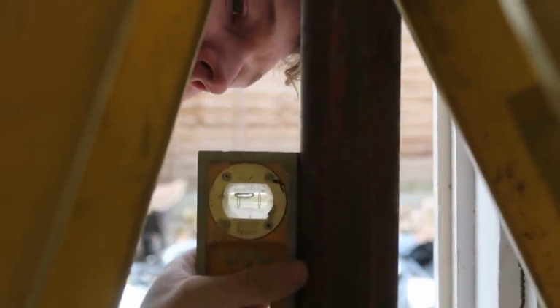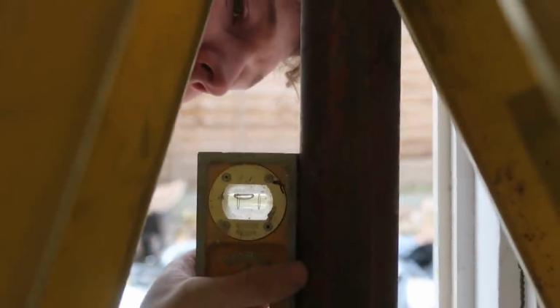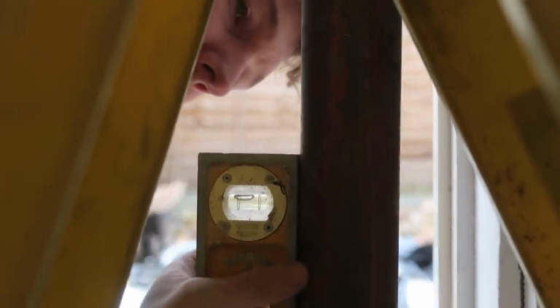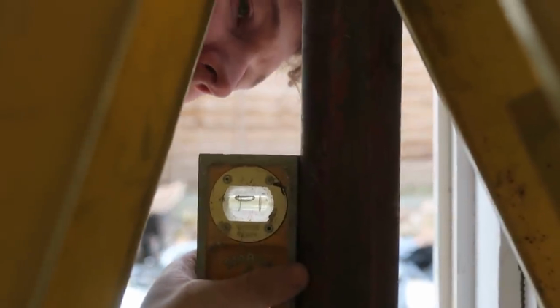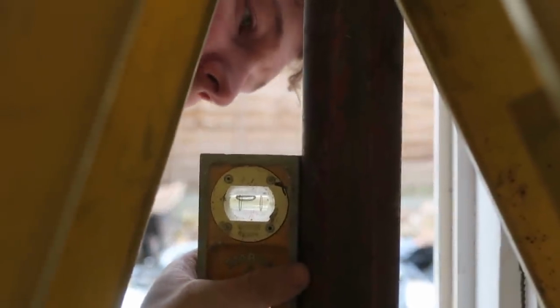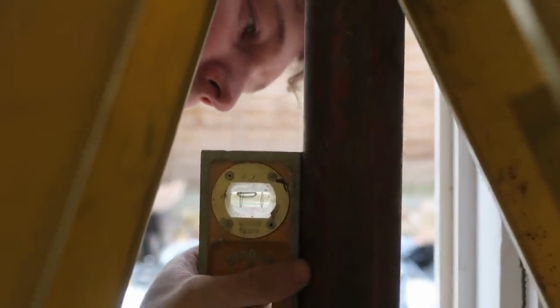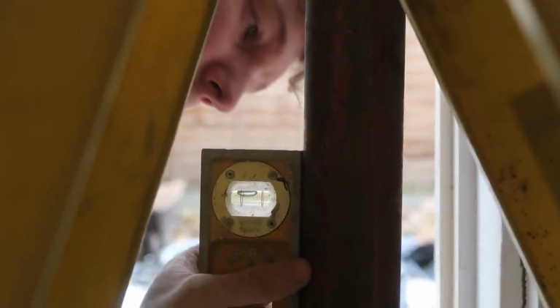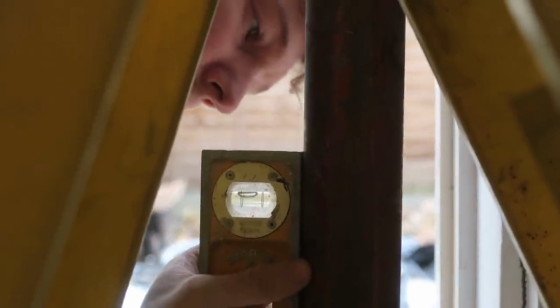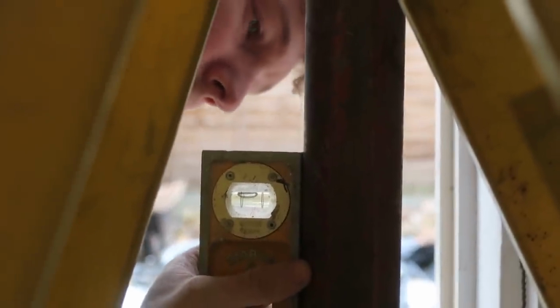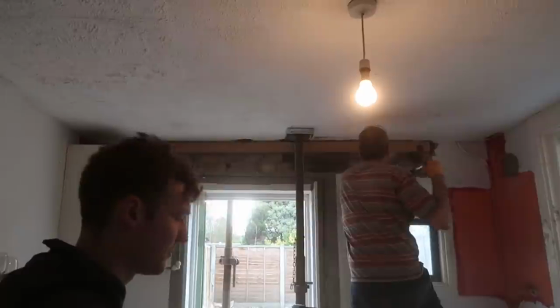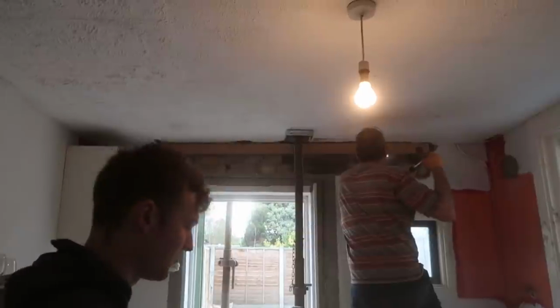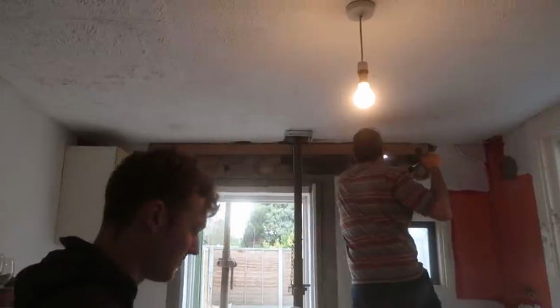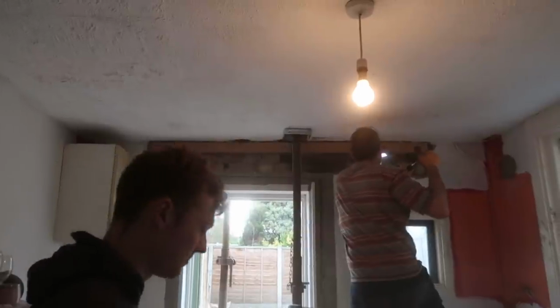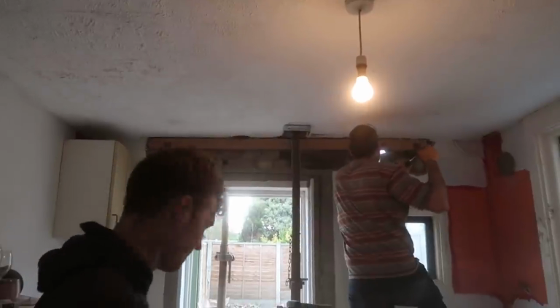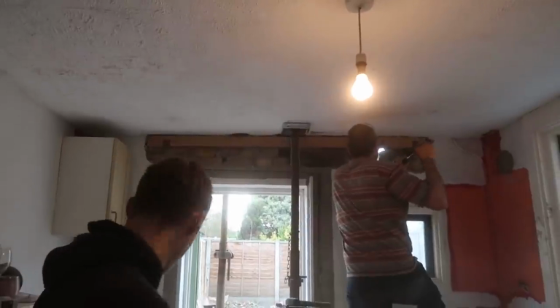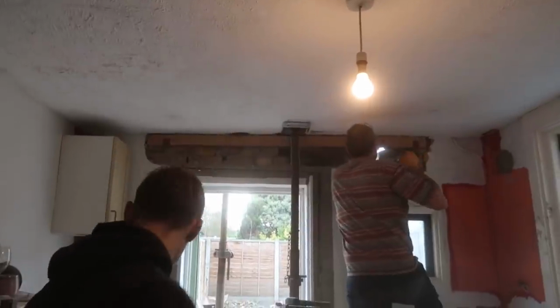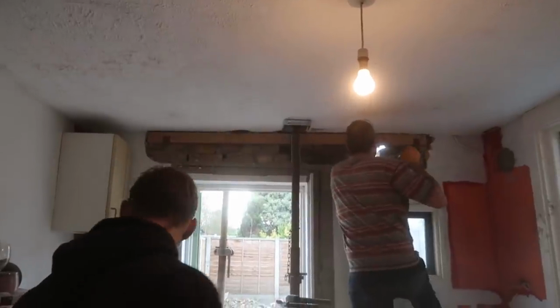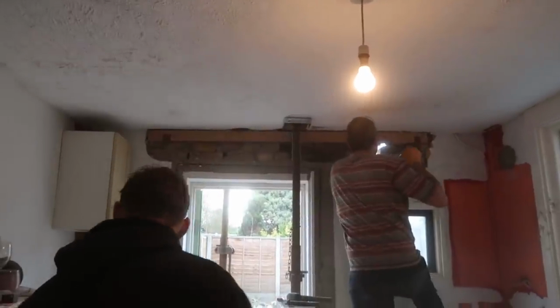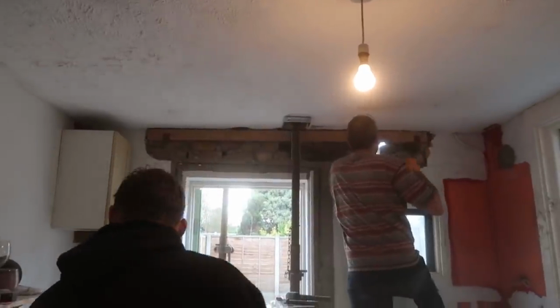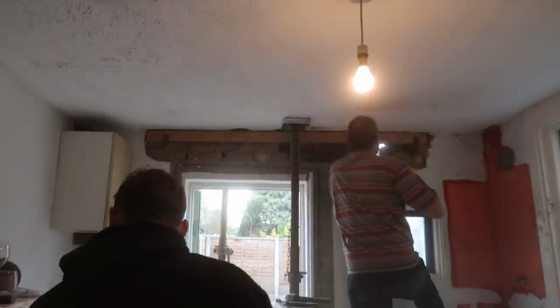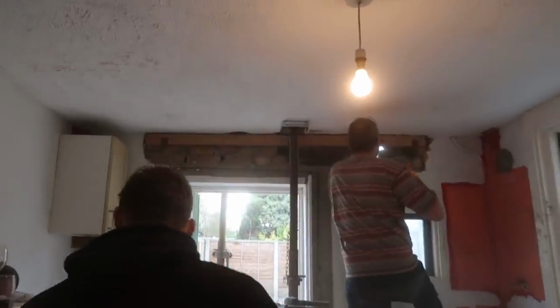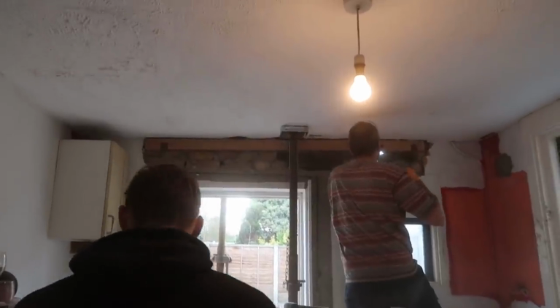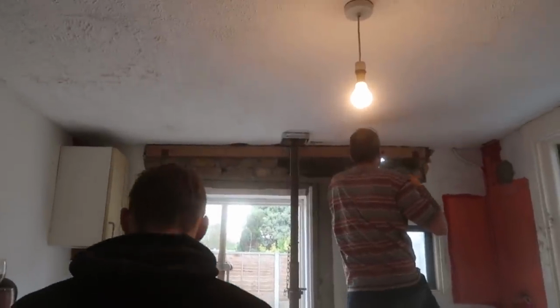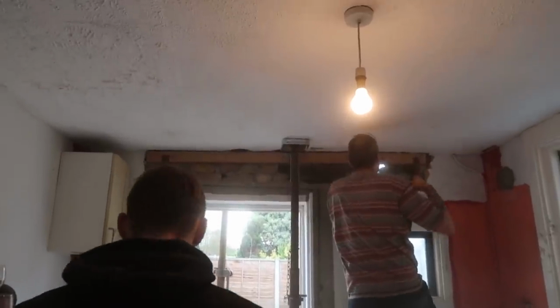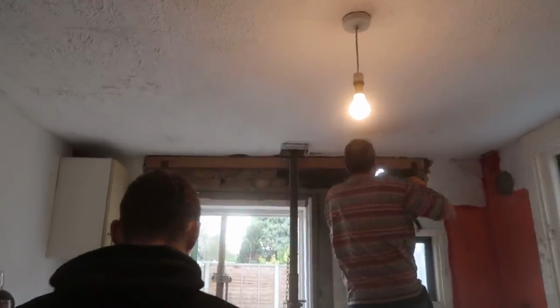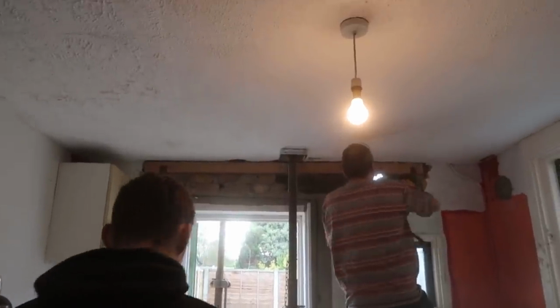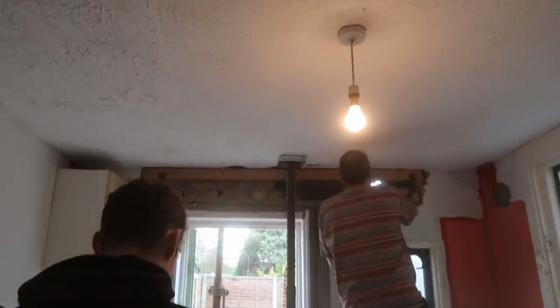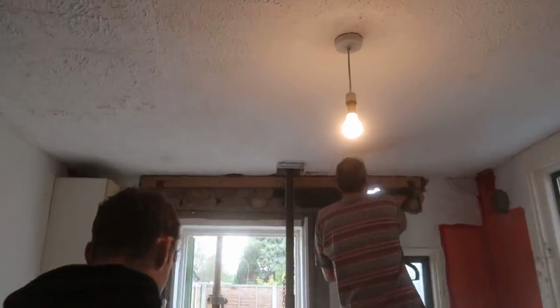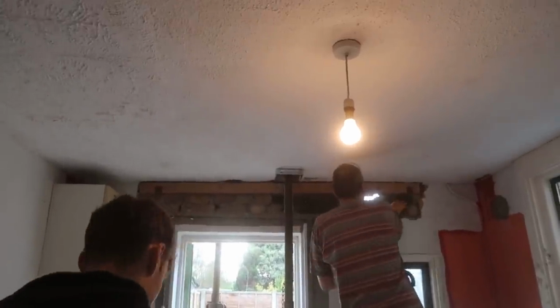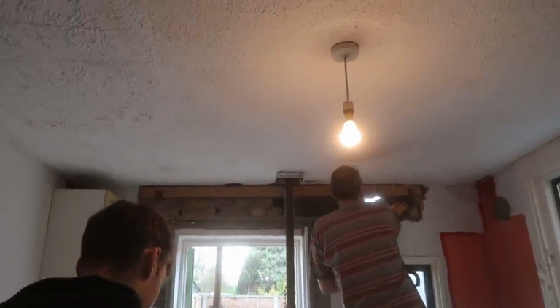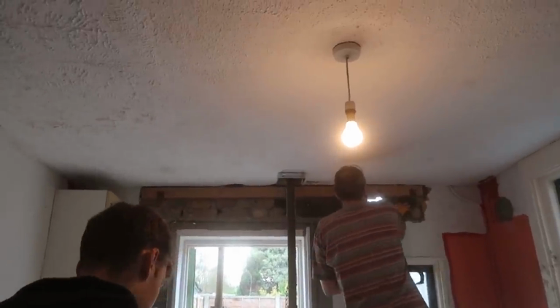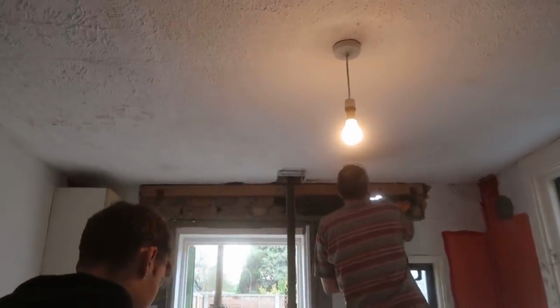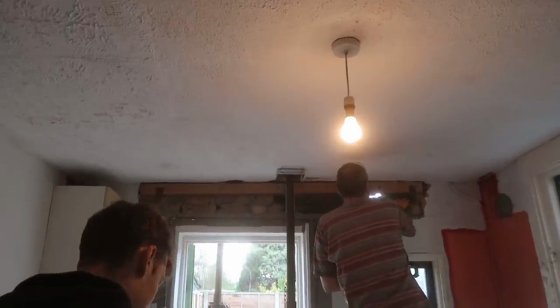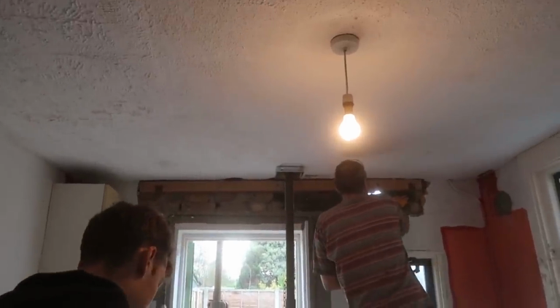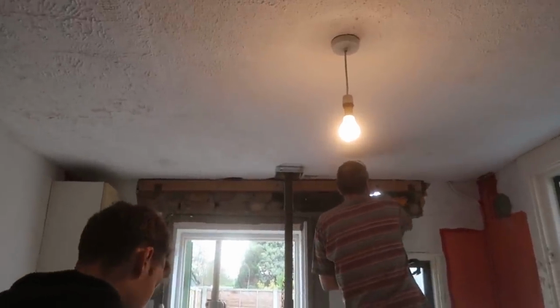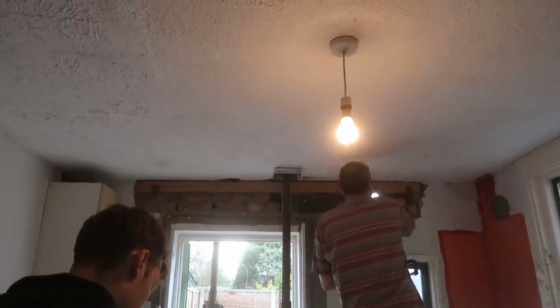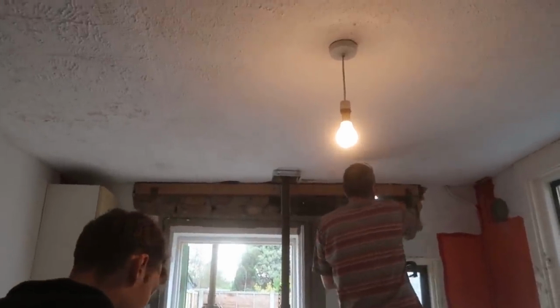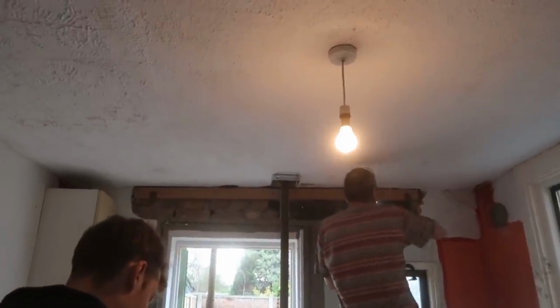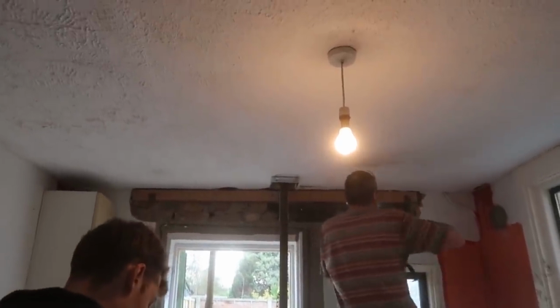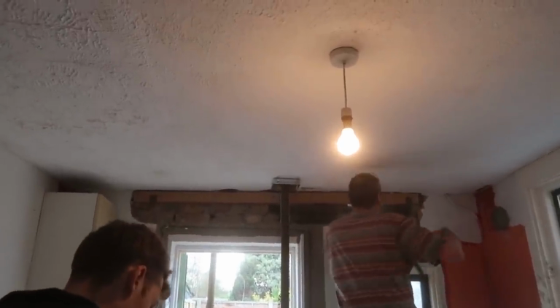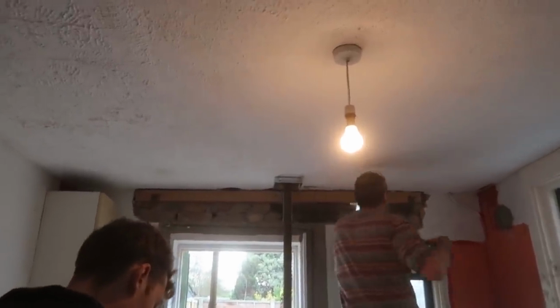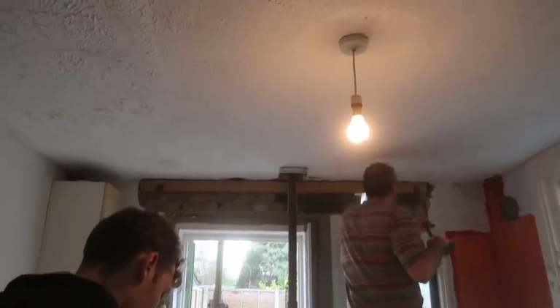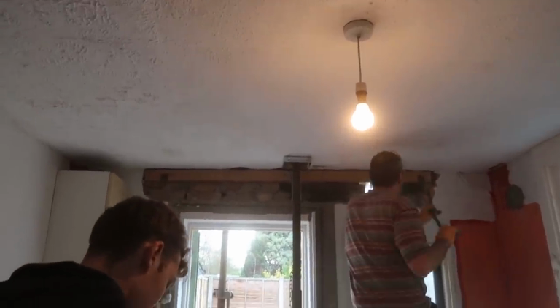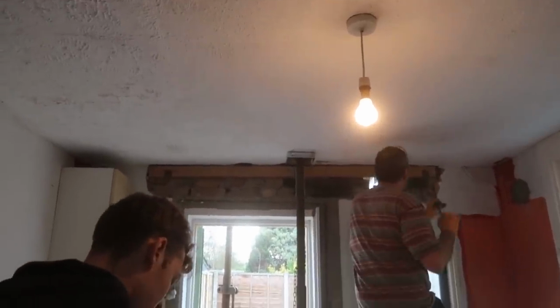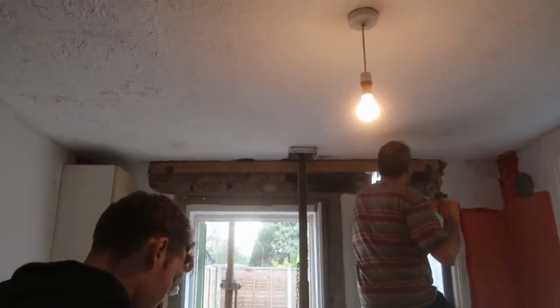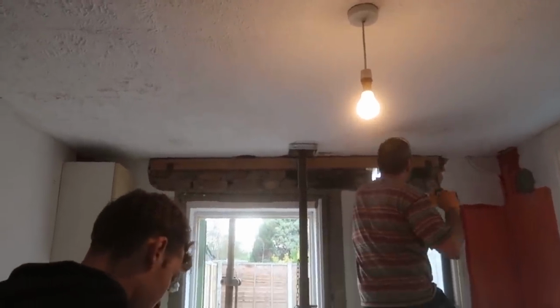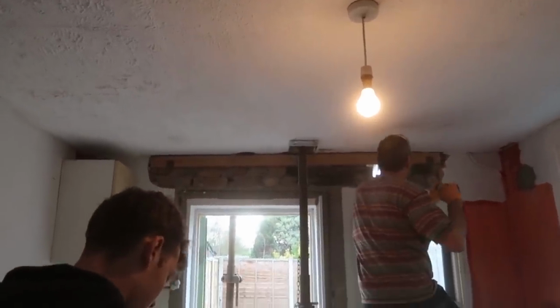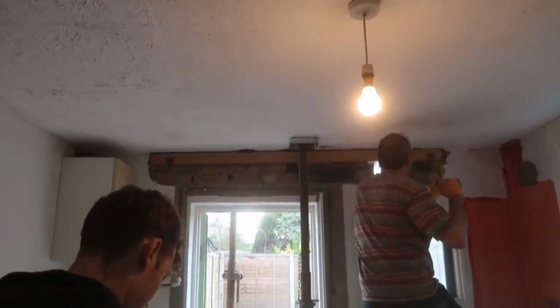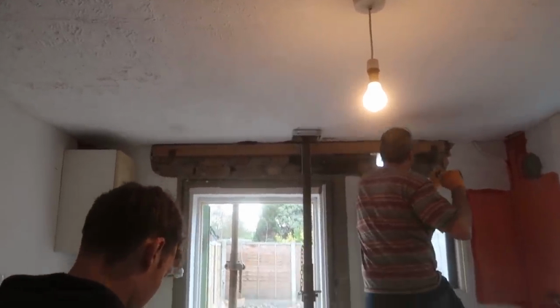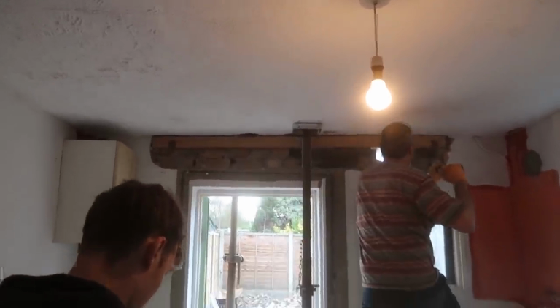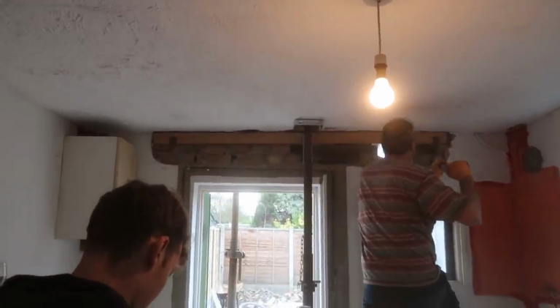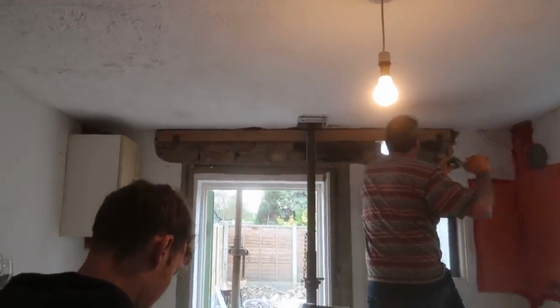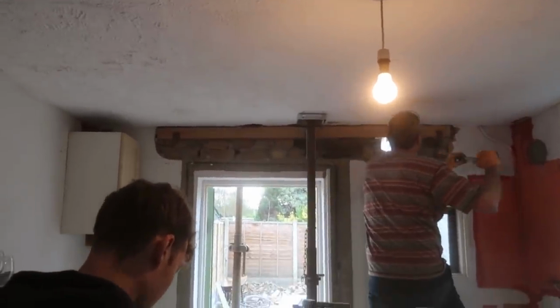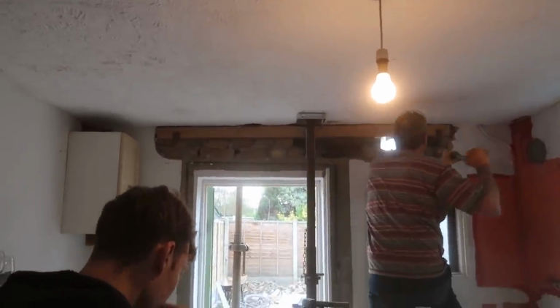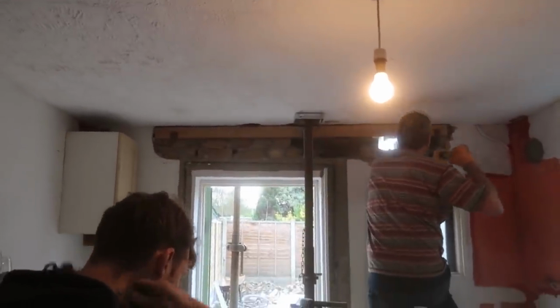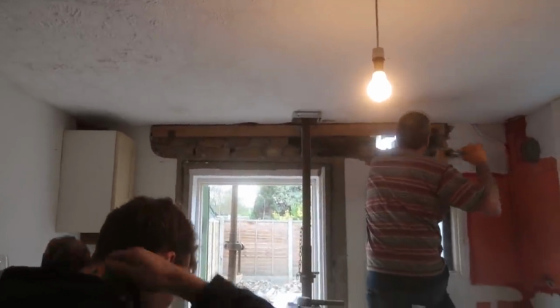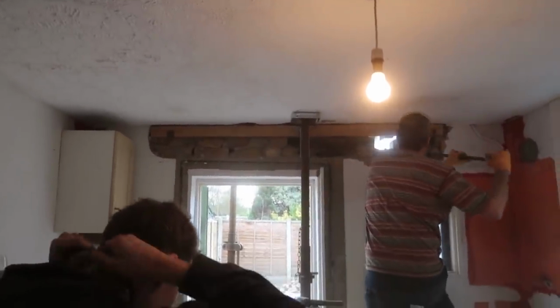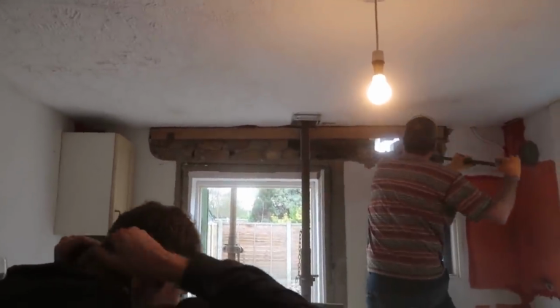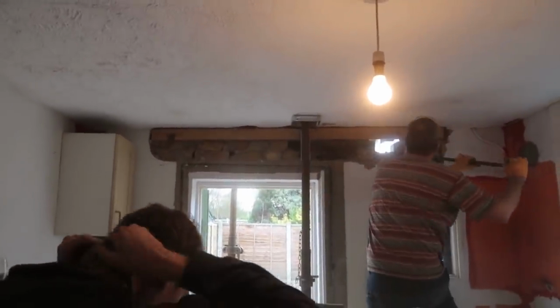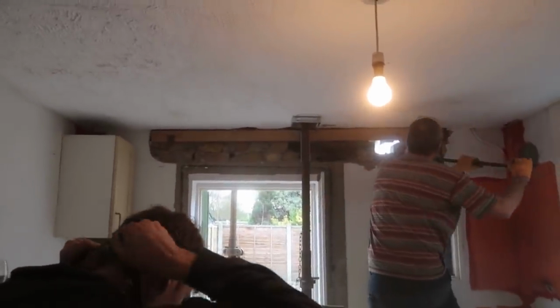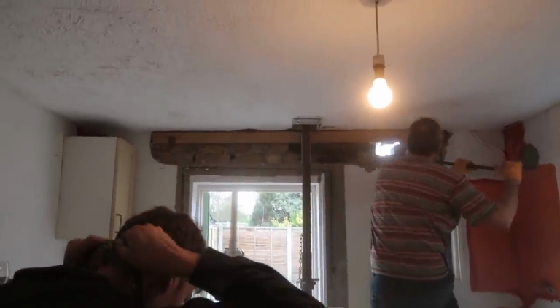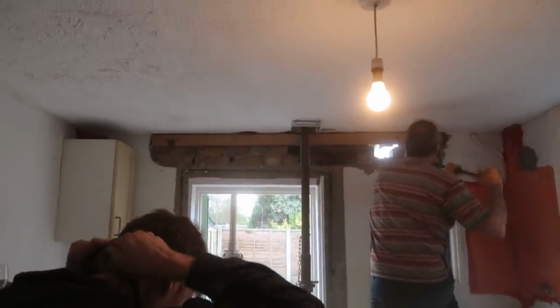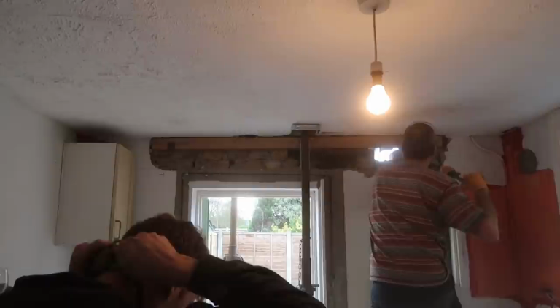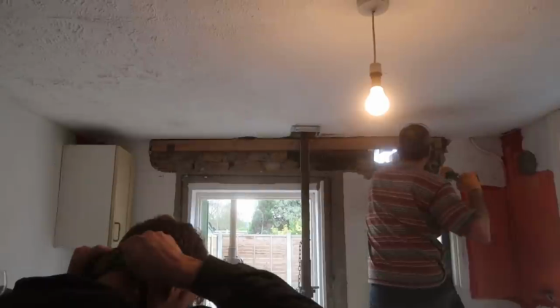So now, the fun slash terrifying stage — removing all of these bricks.